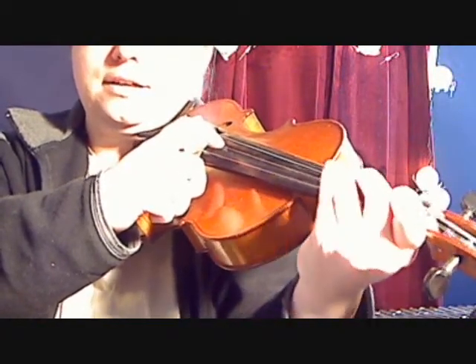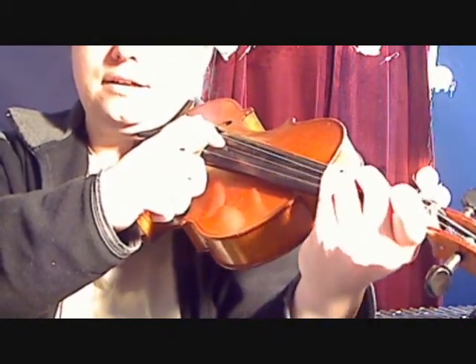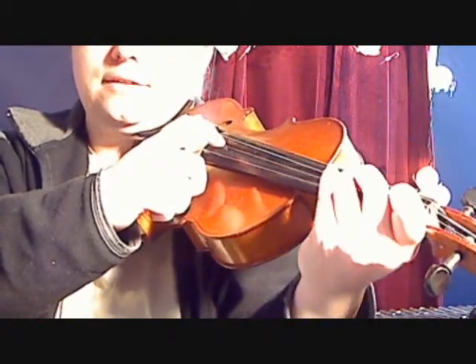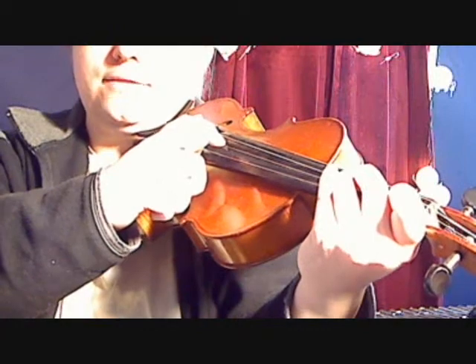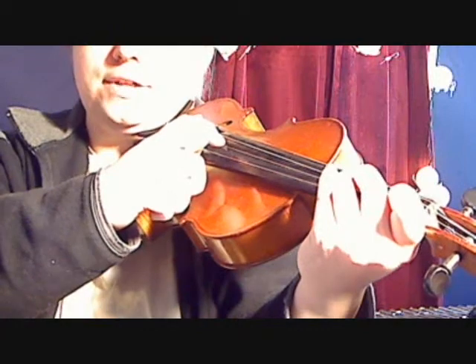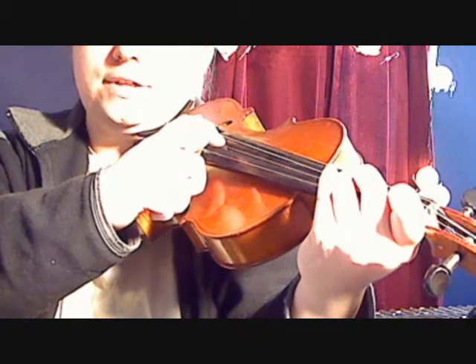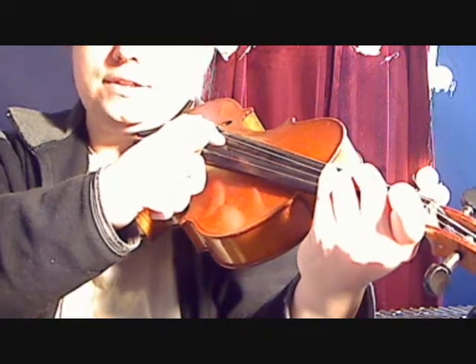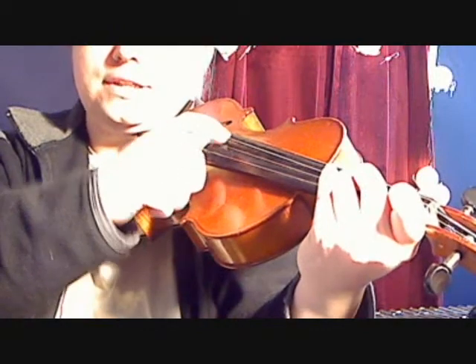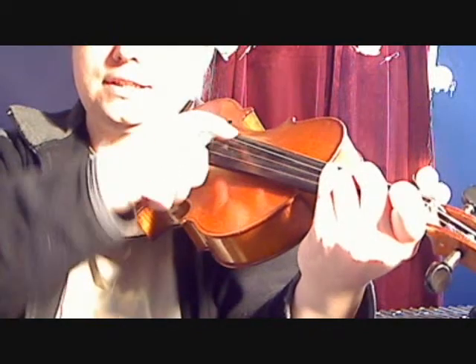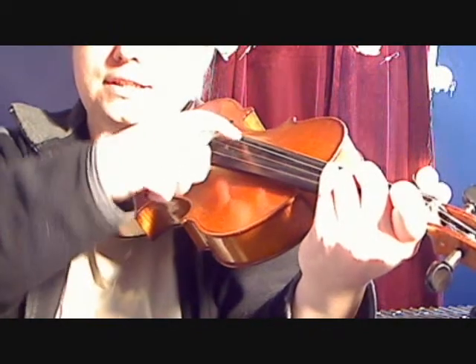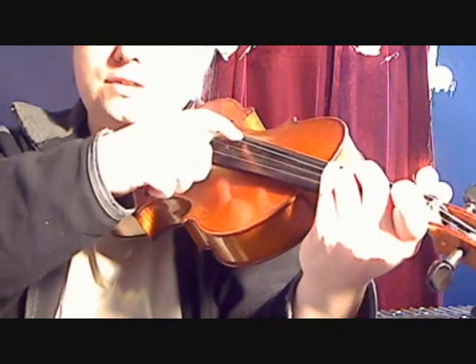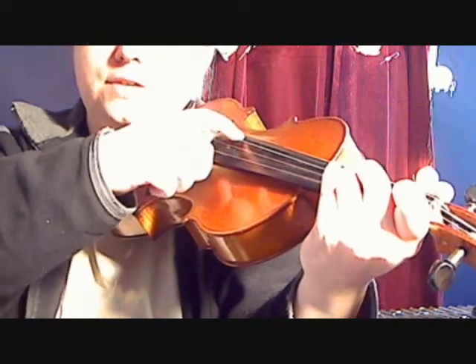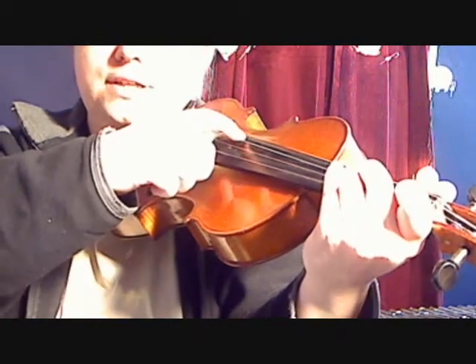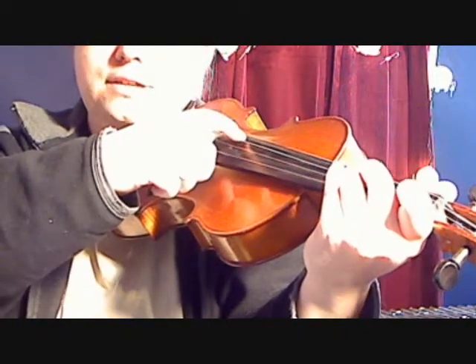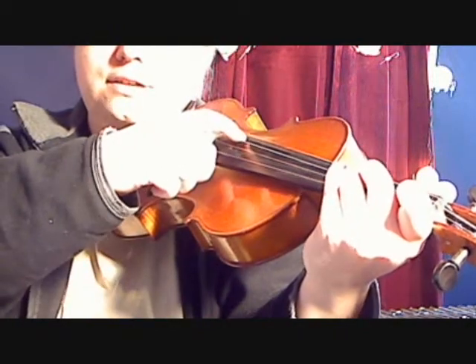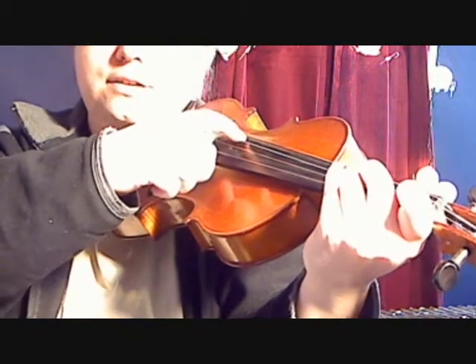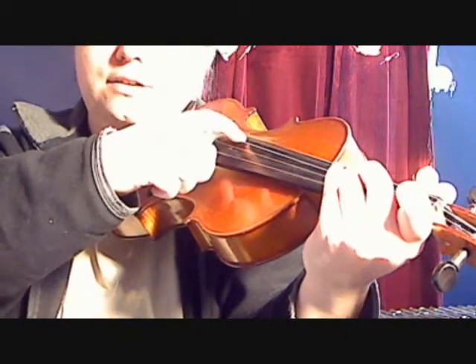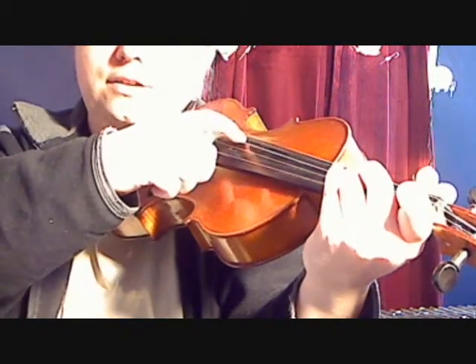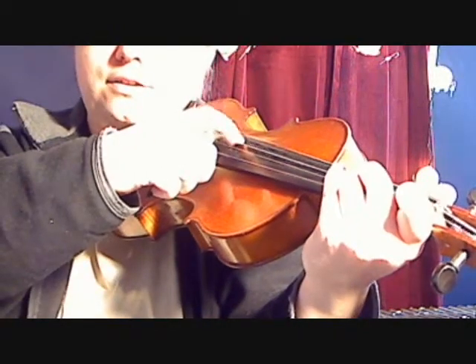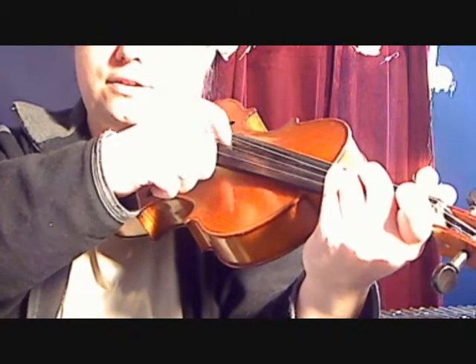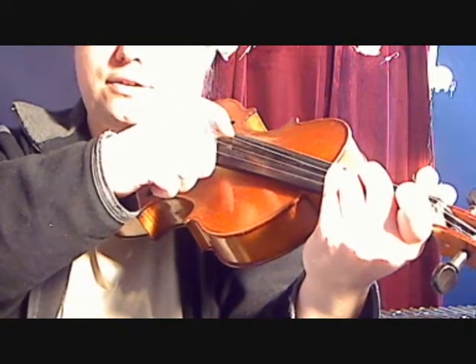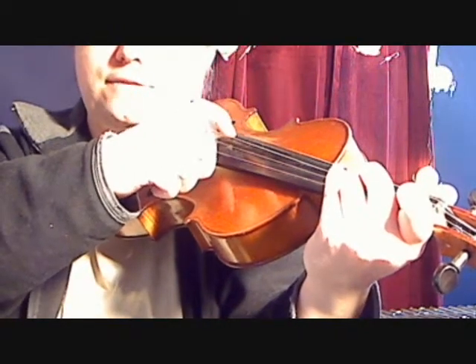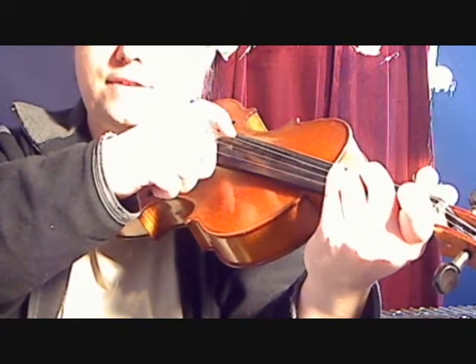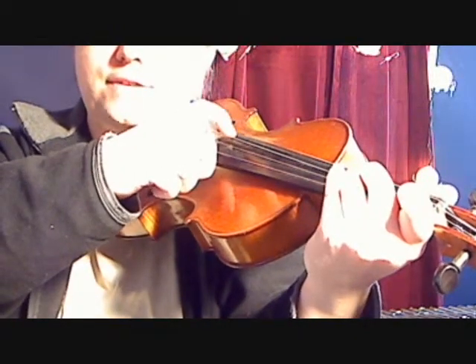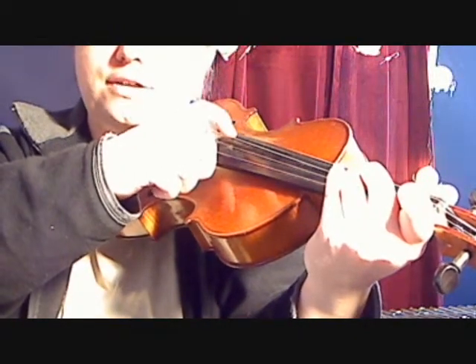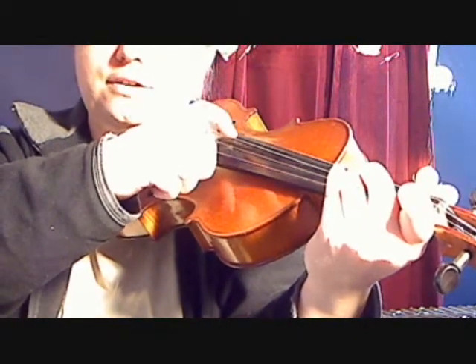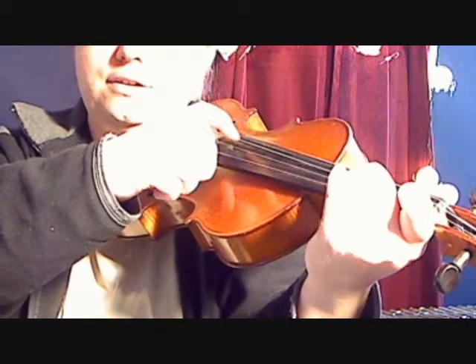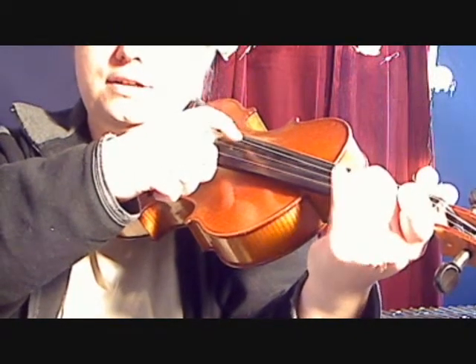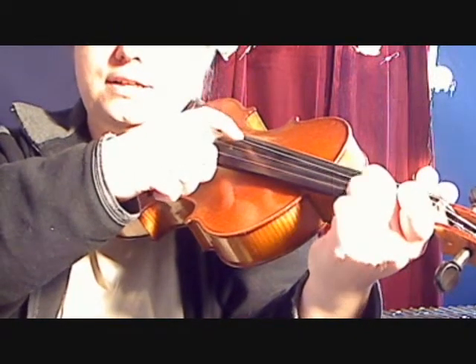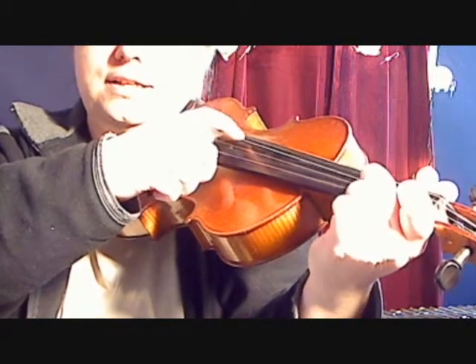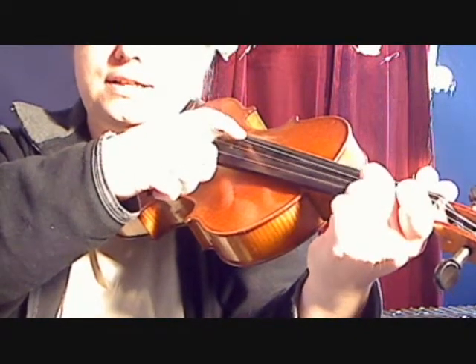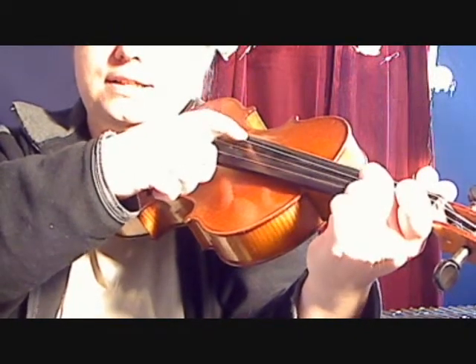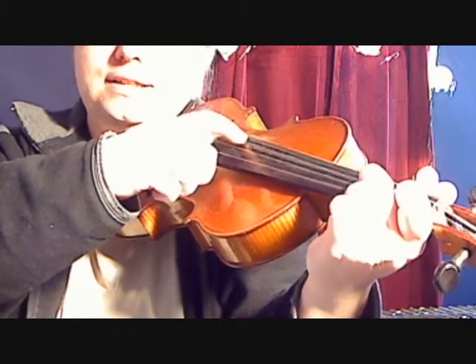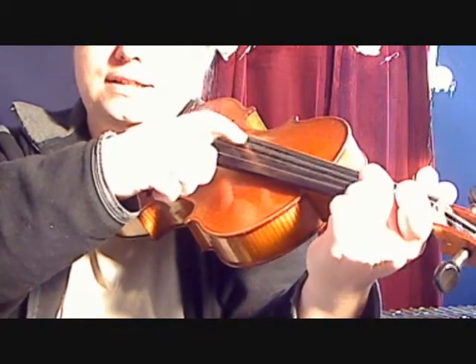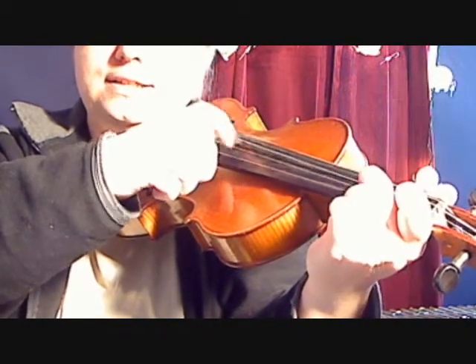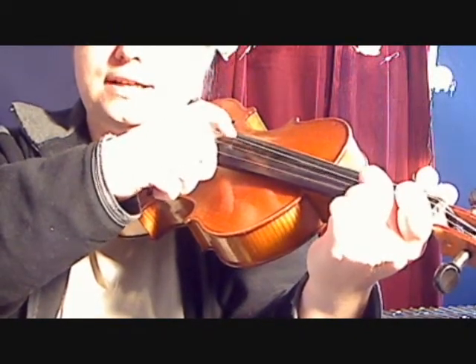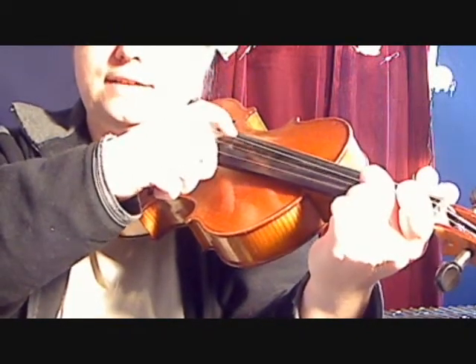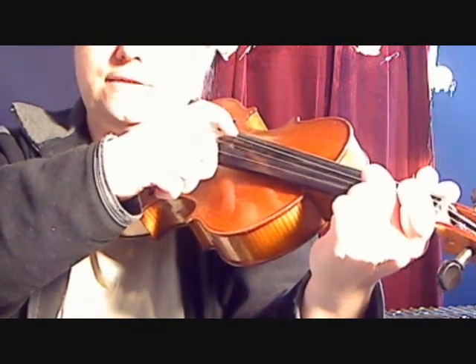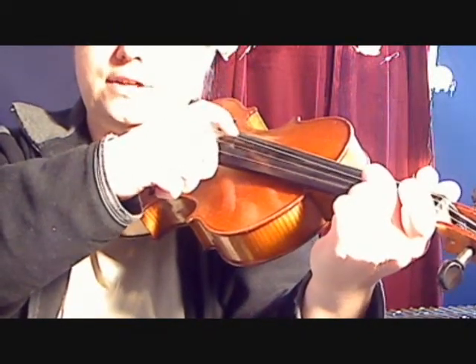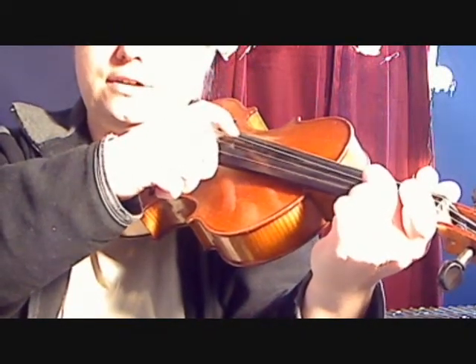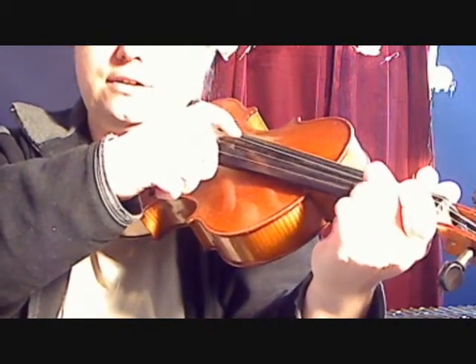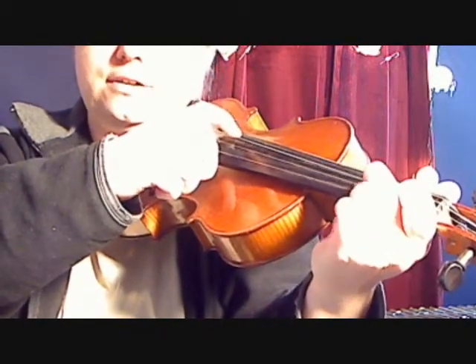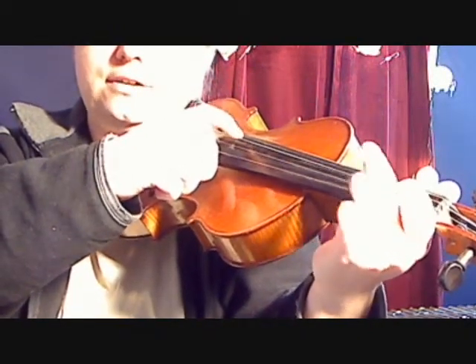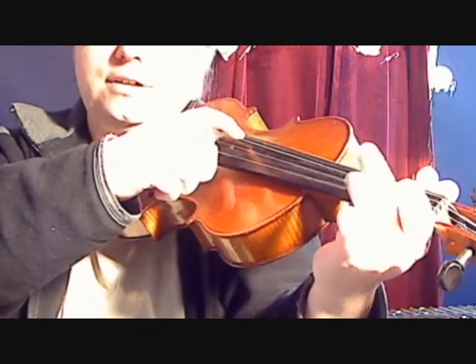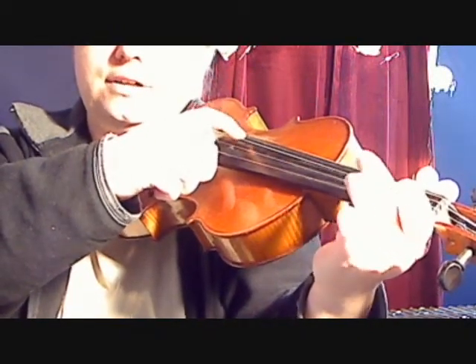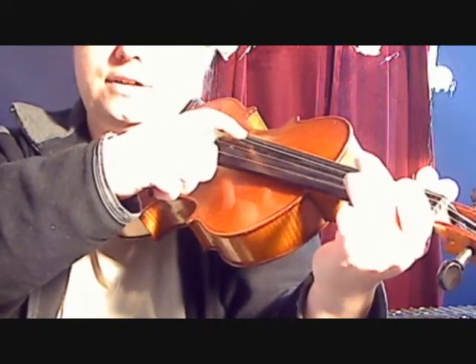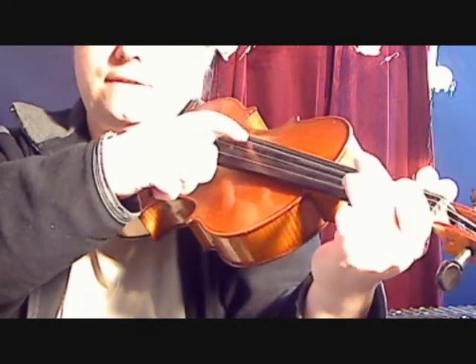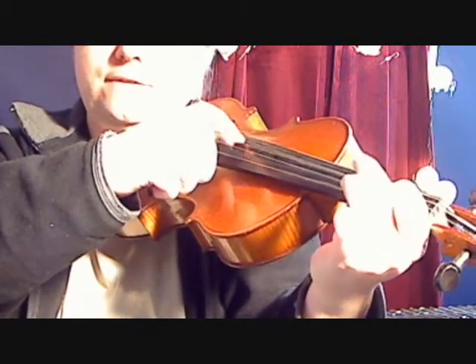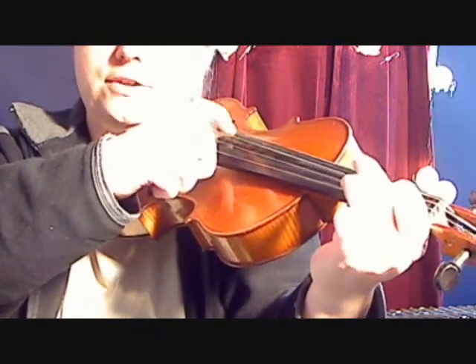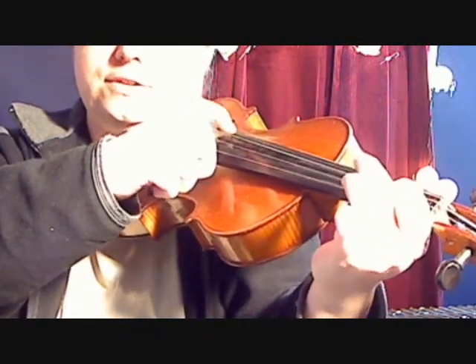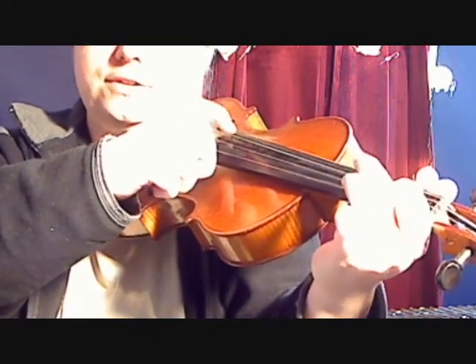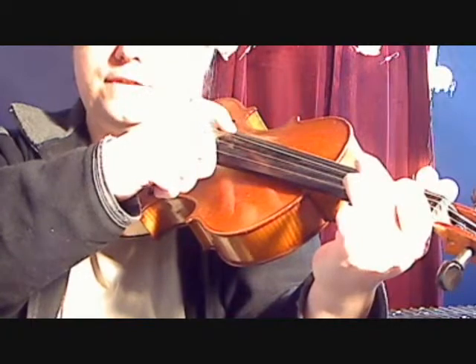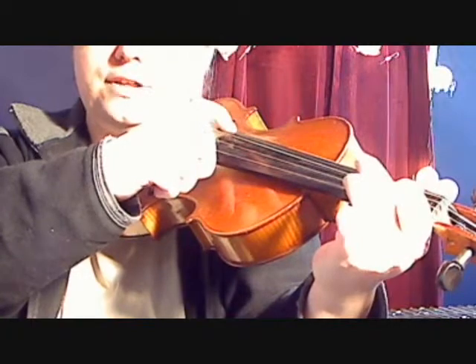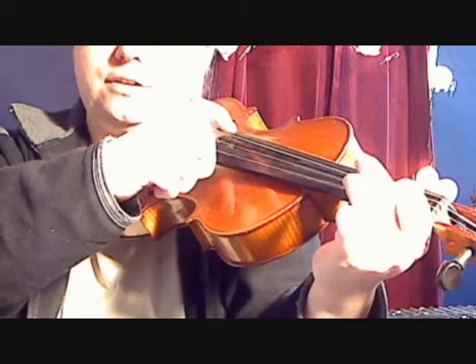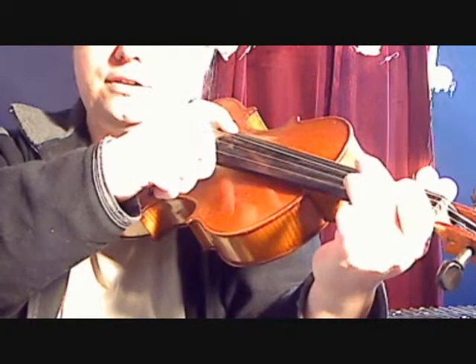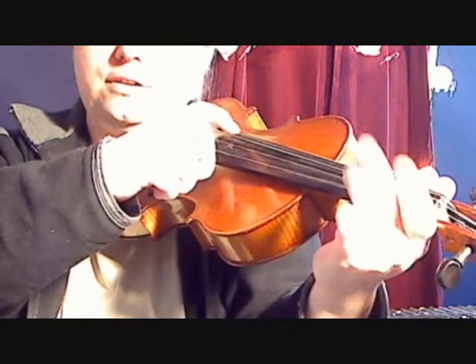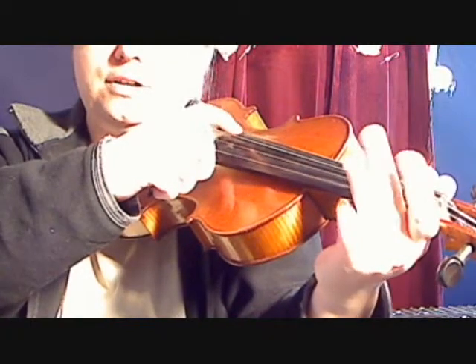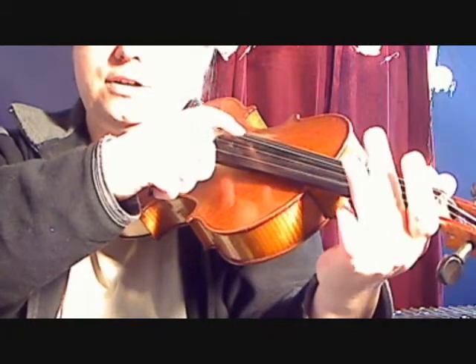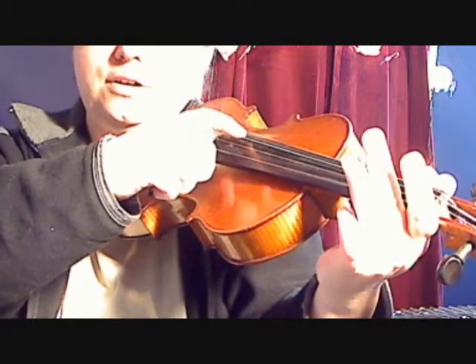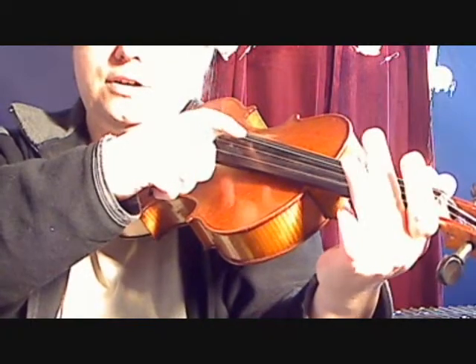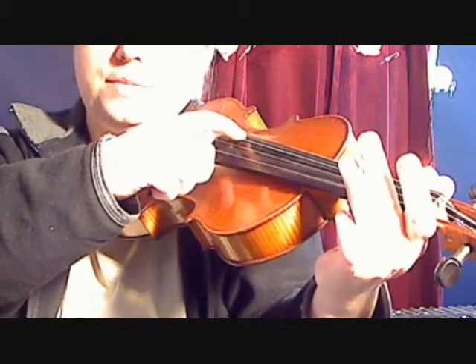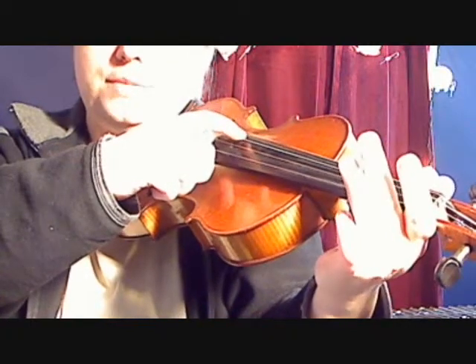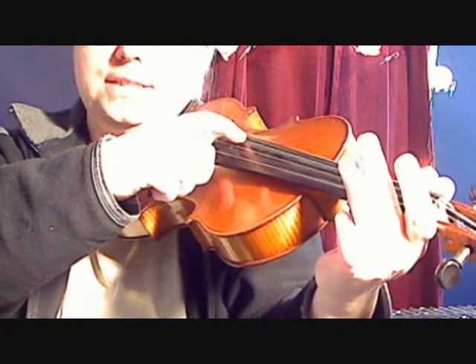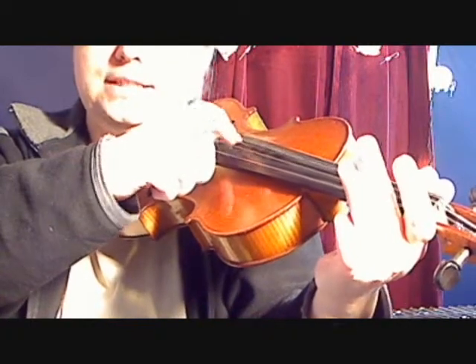Fingers on the D string: third finger, second finger, first finger, open D.